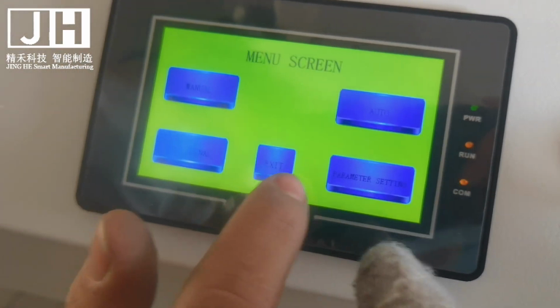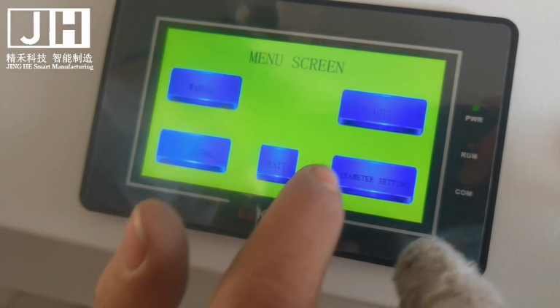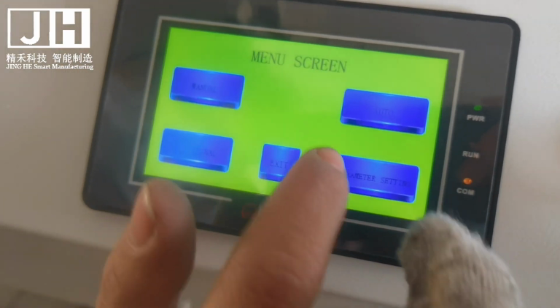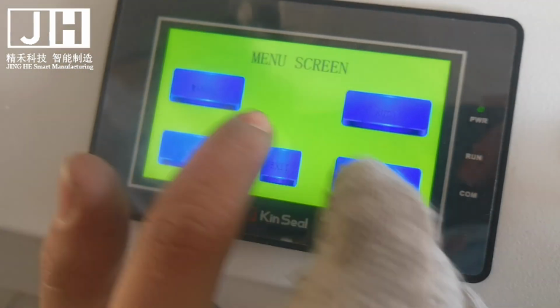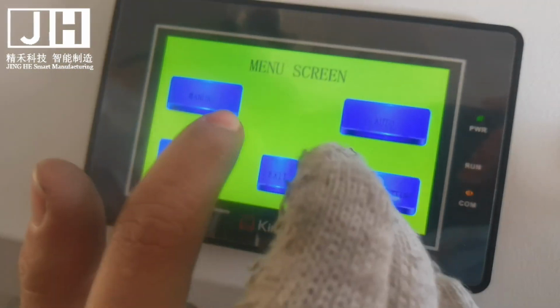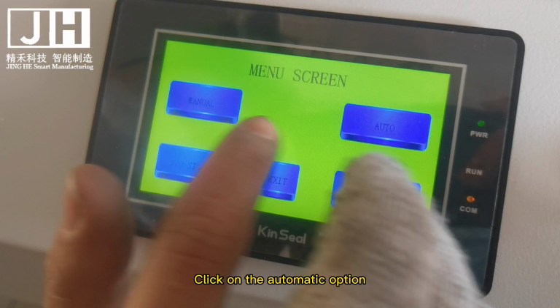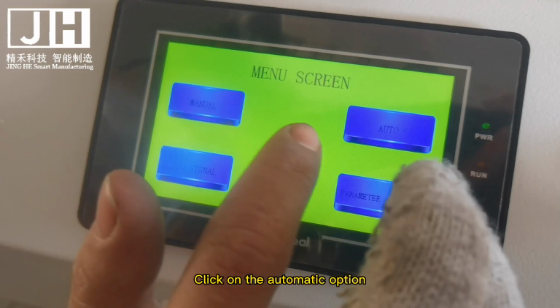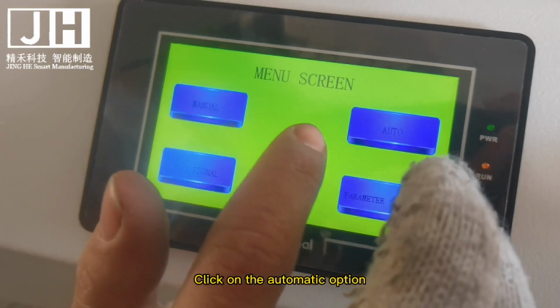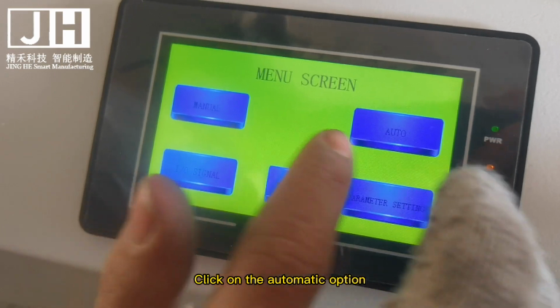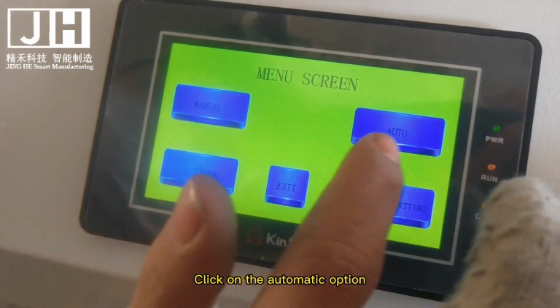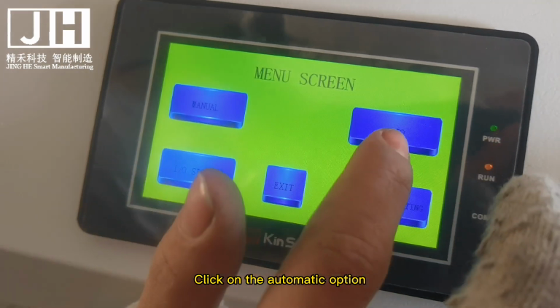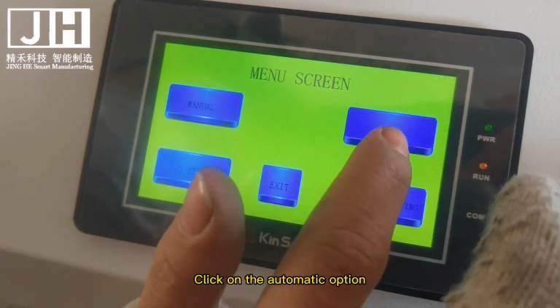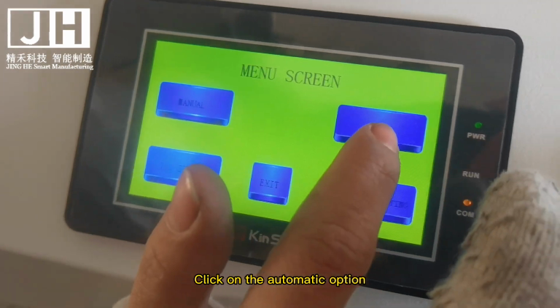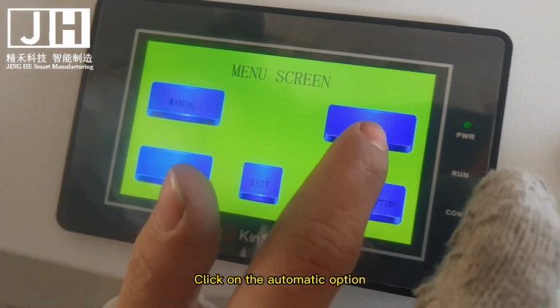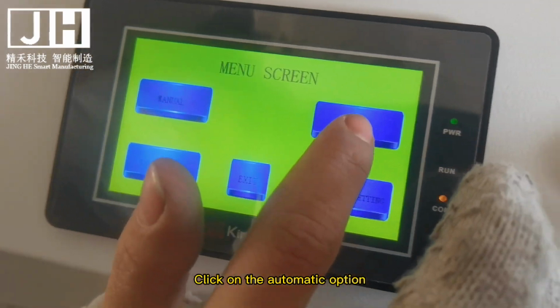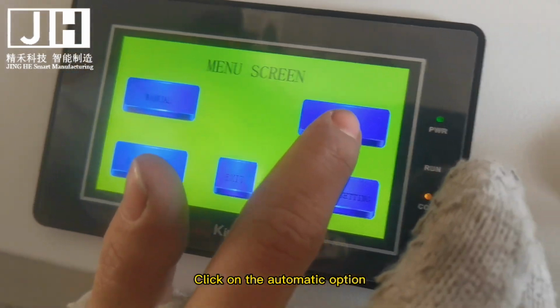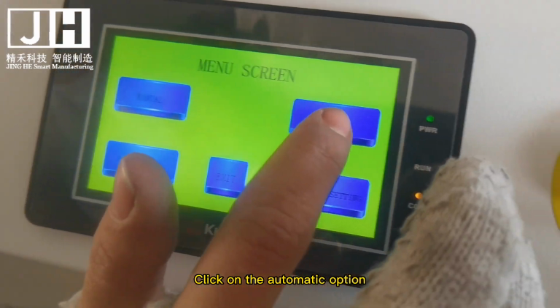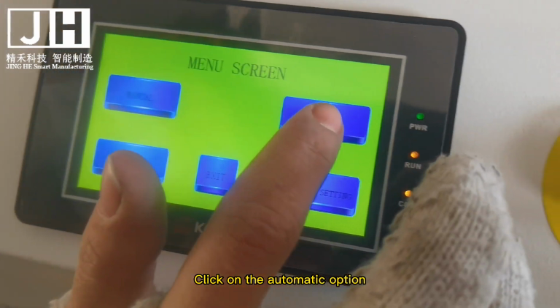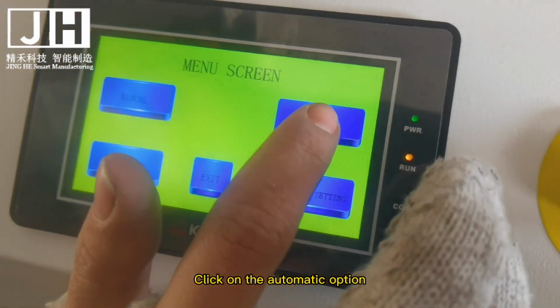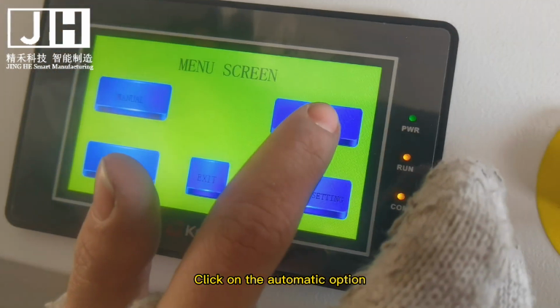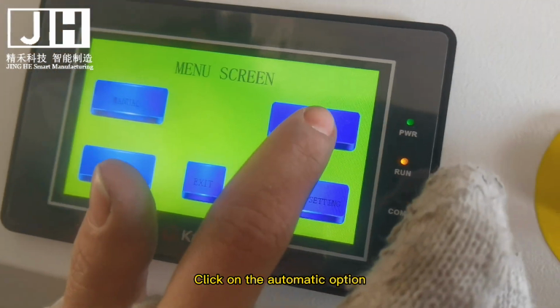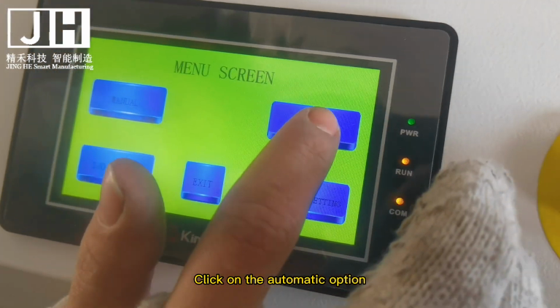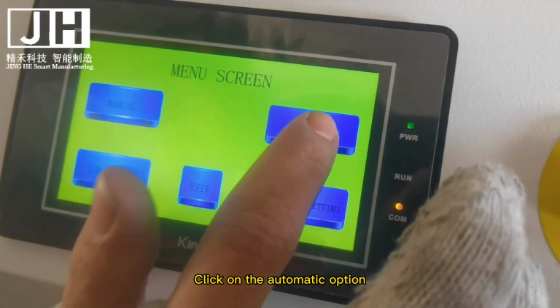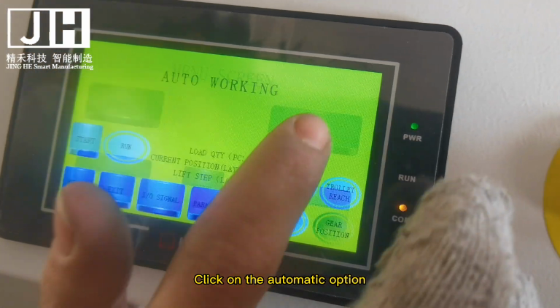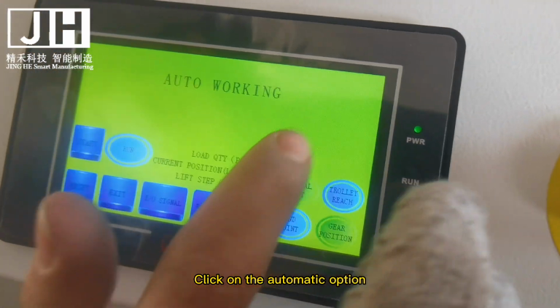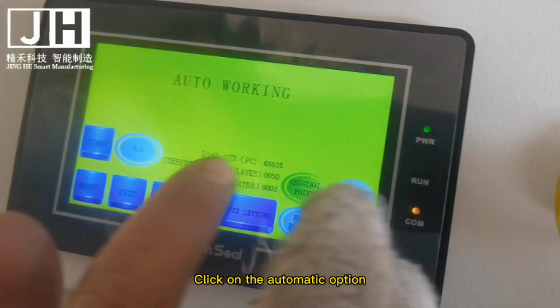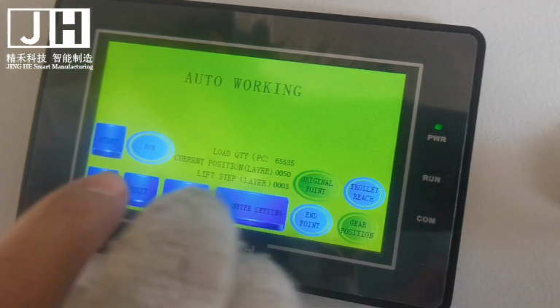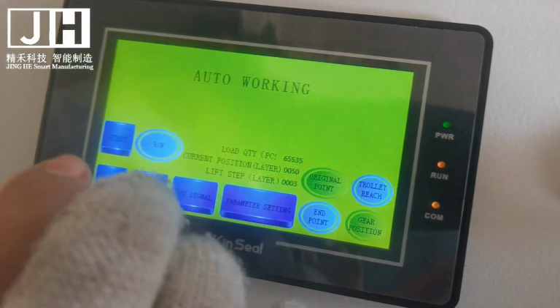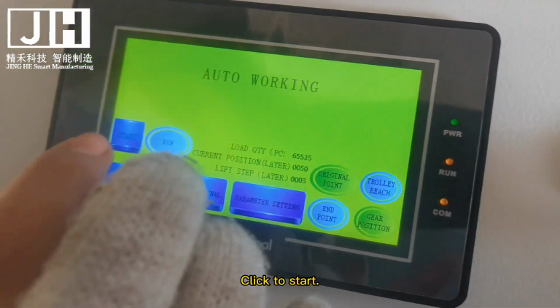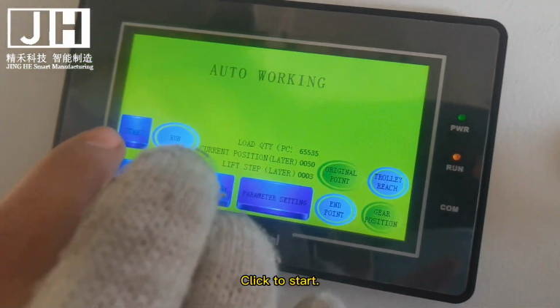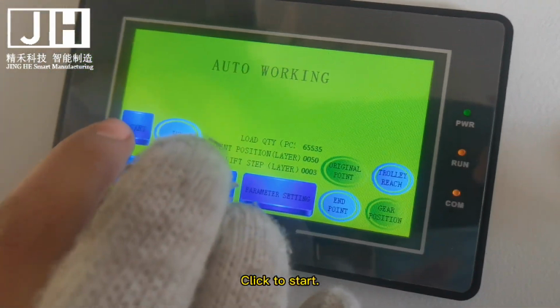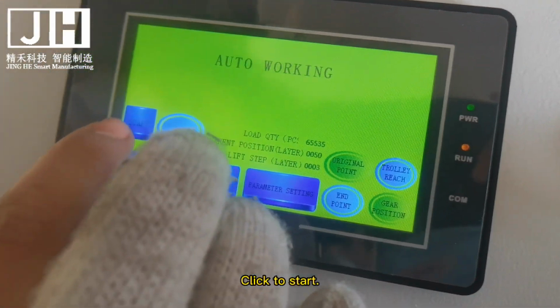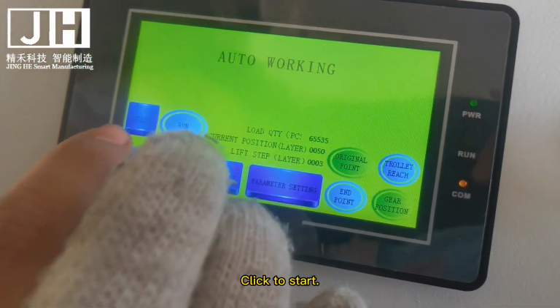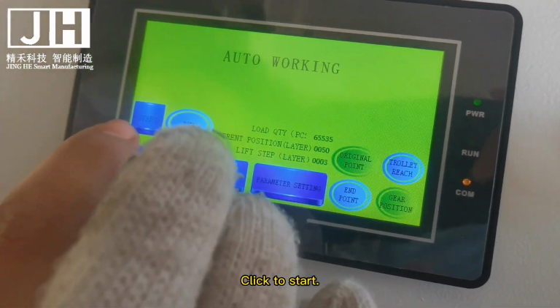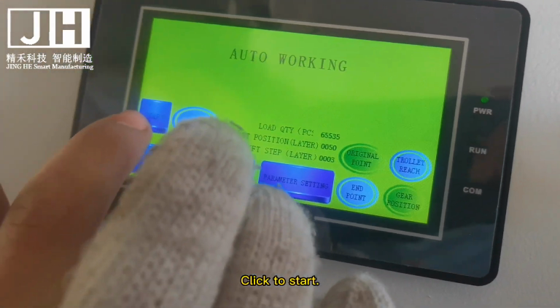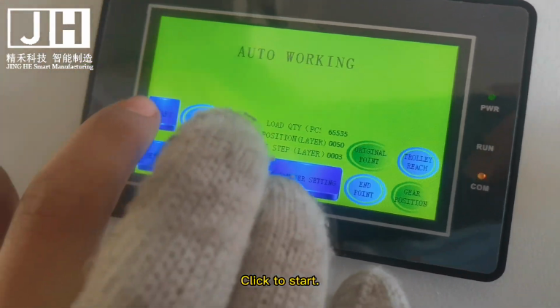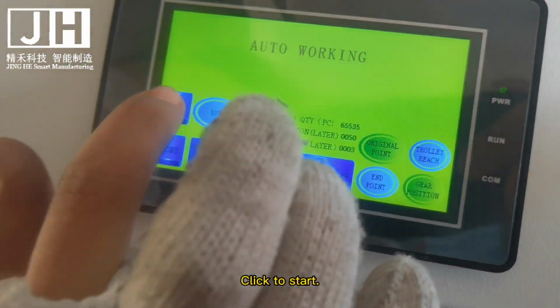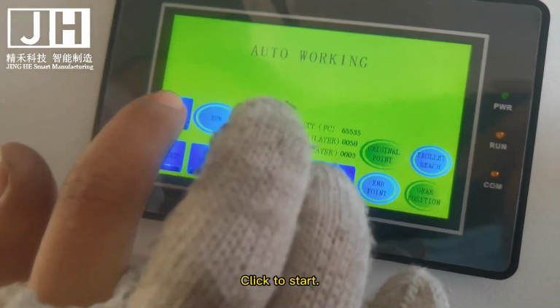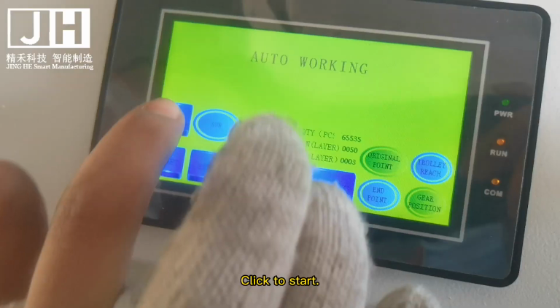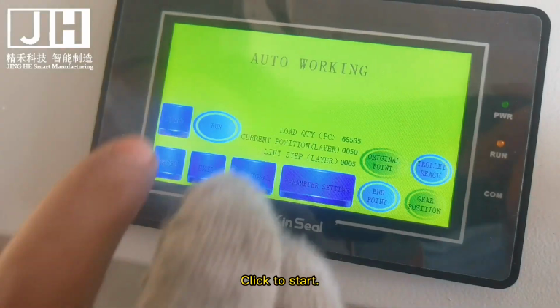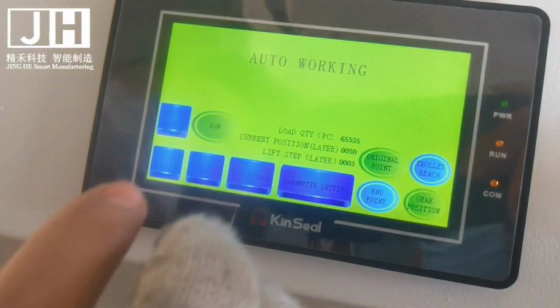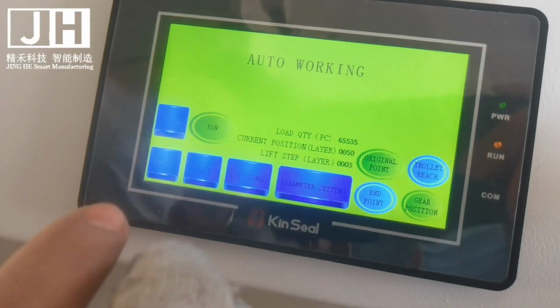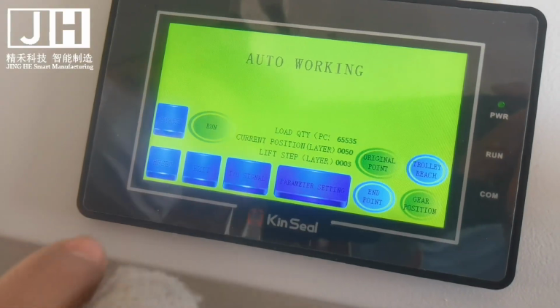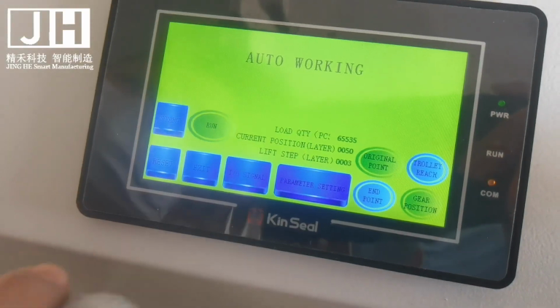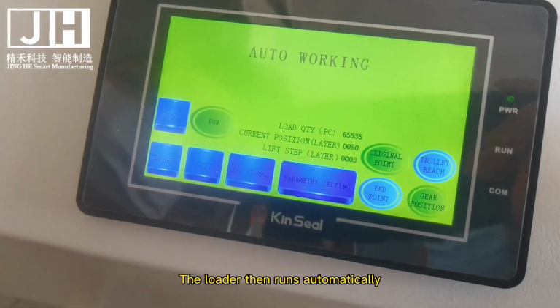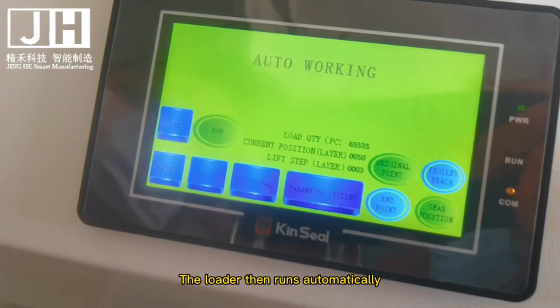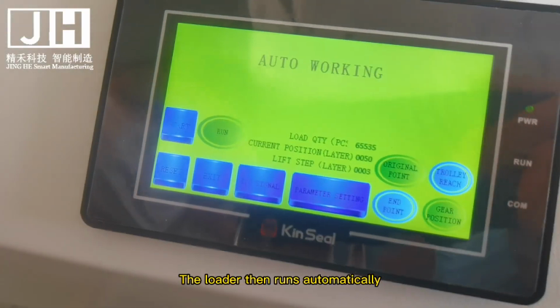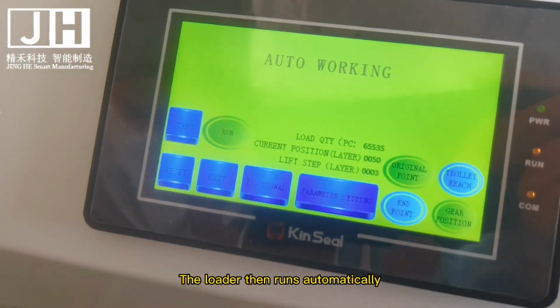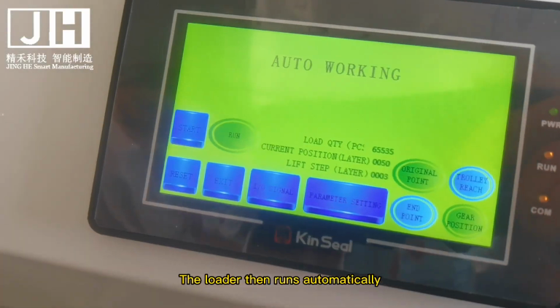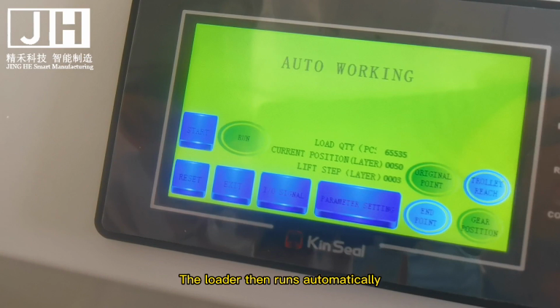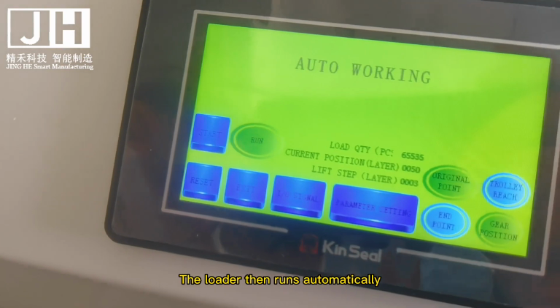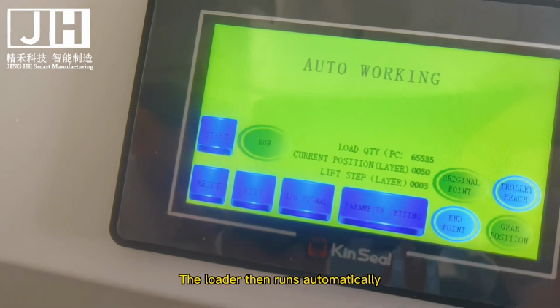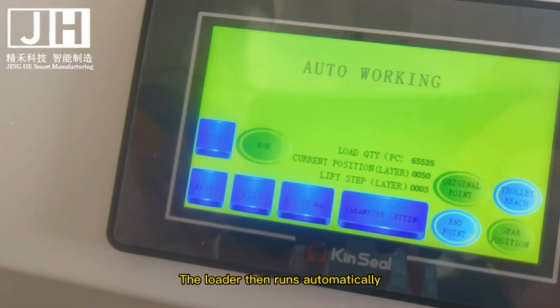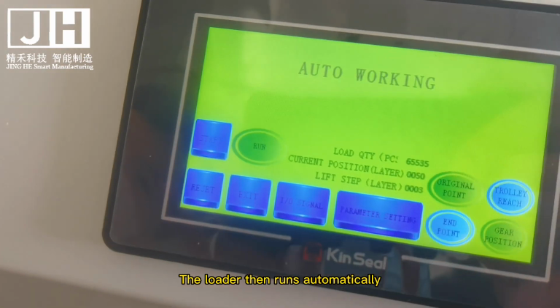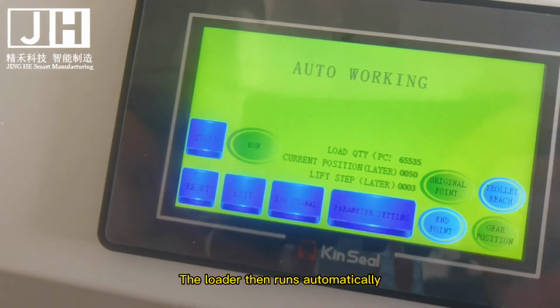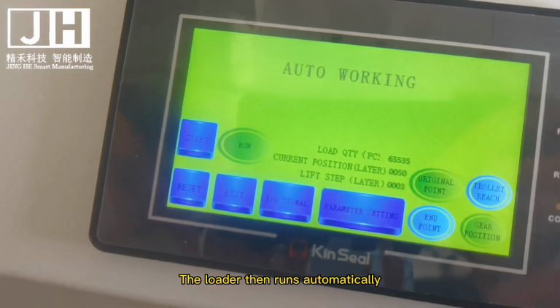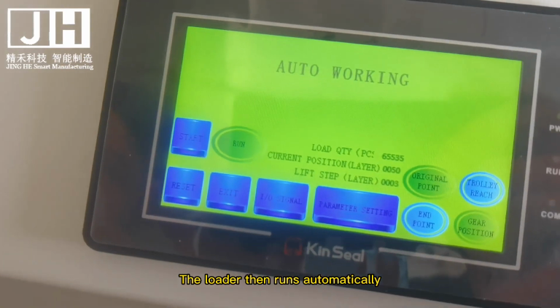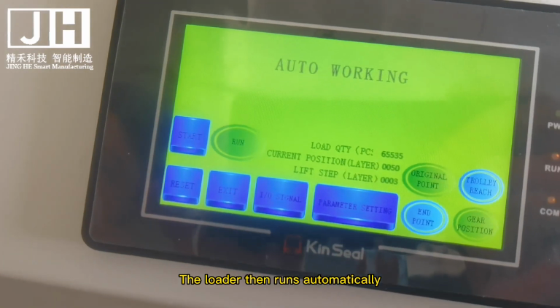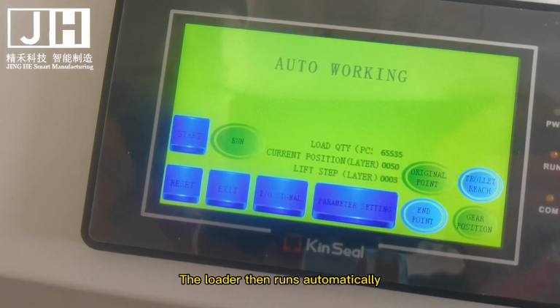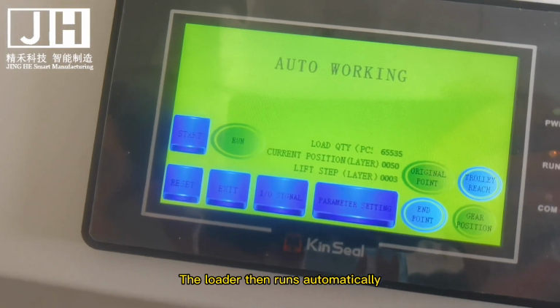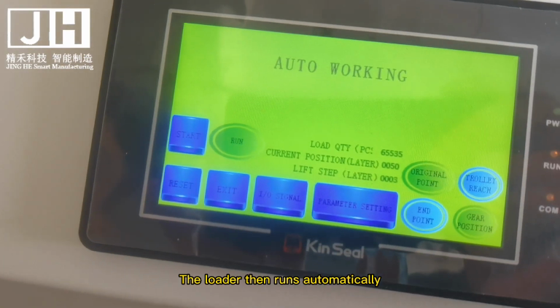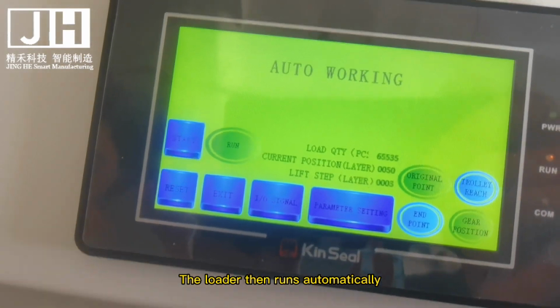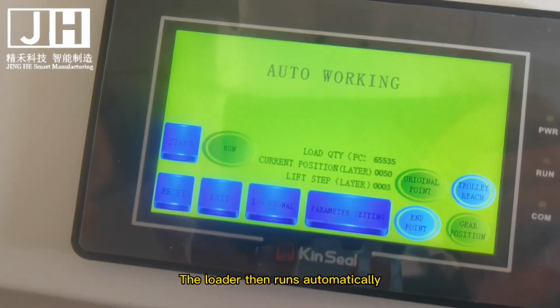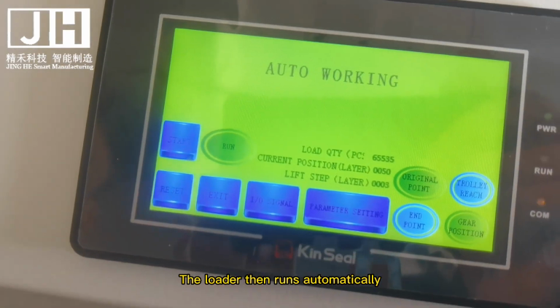Click on the automatic option and click to start. The loader then runs automatically.